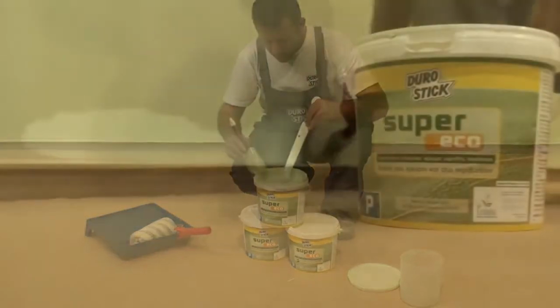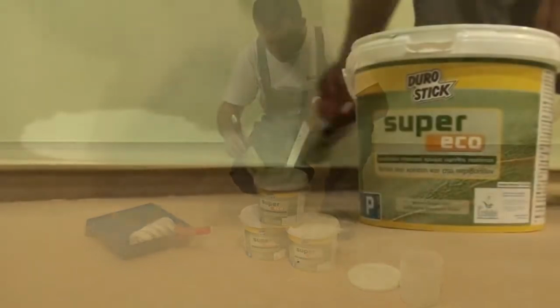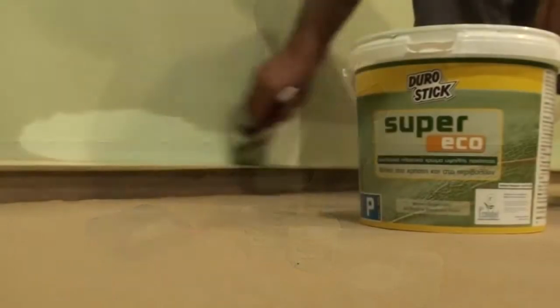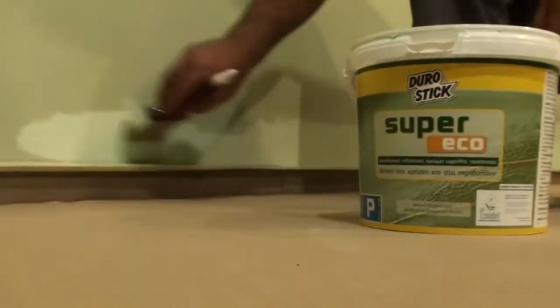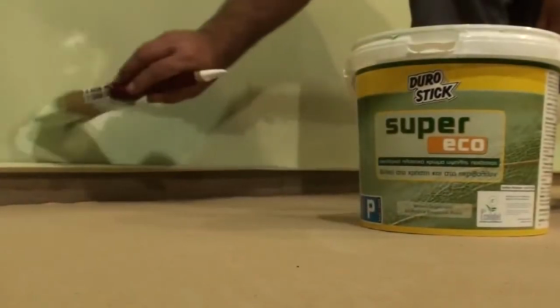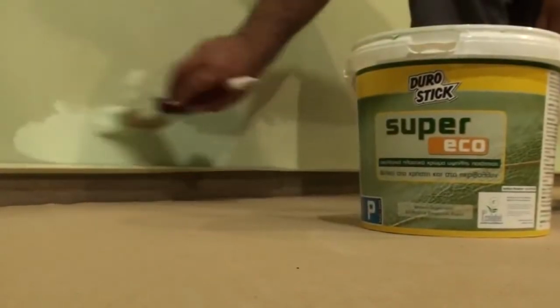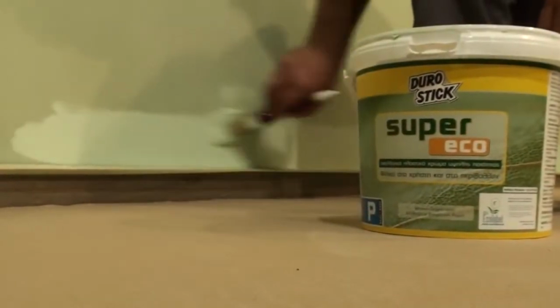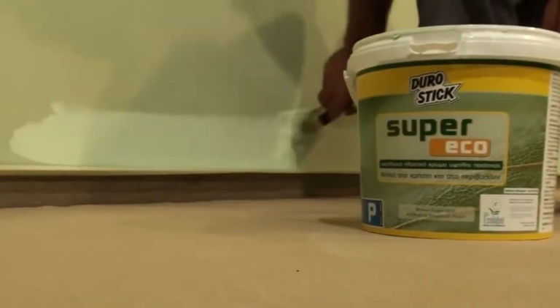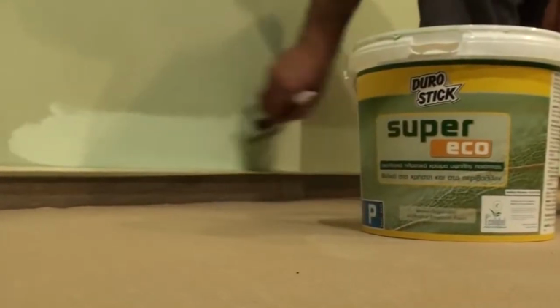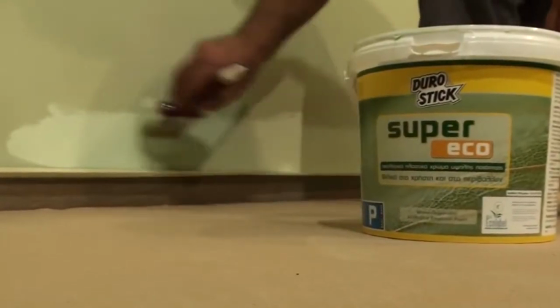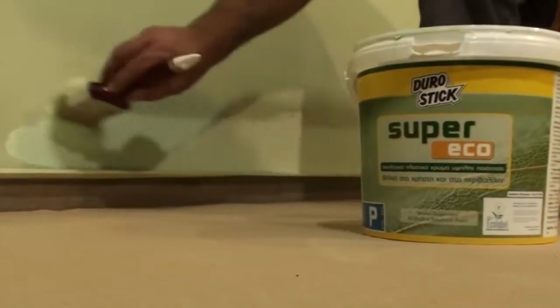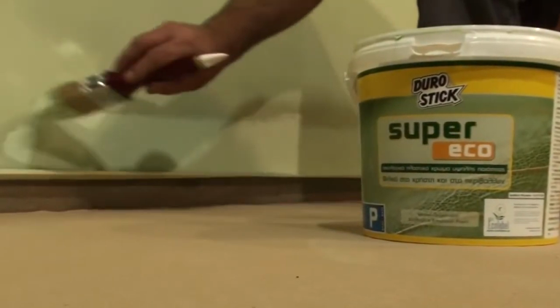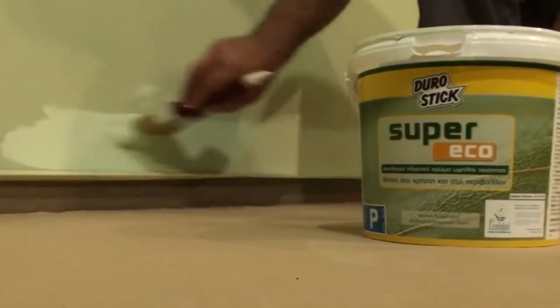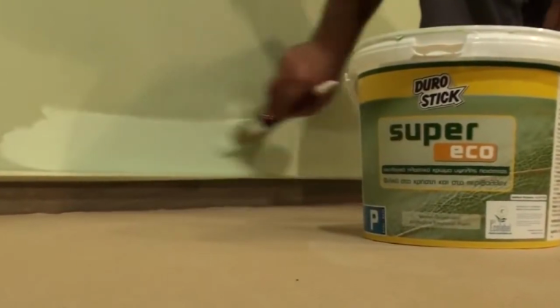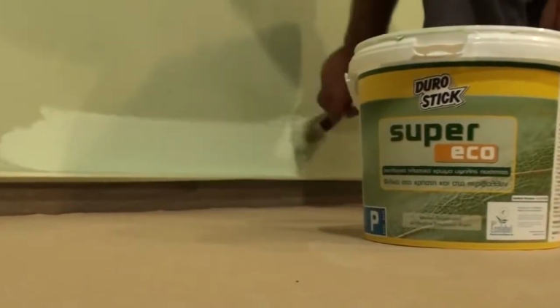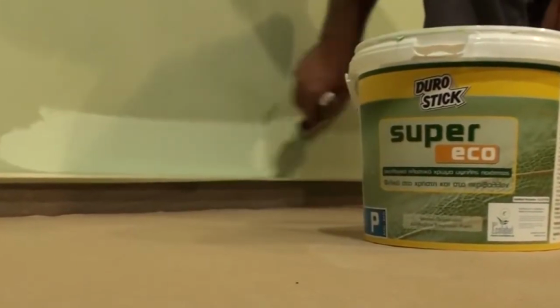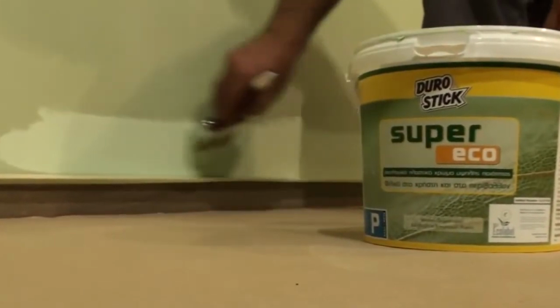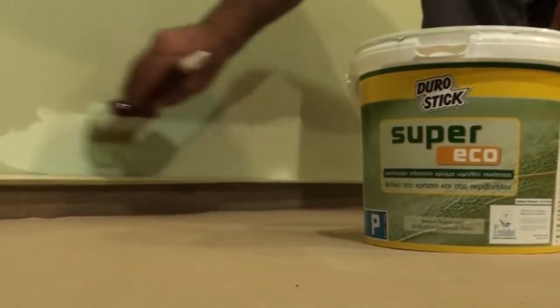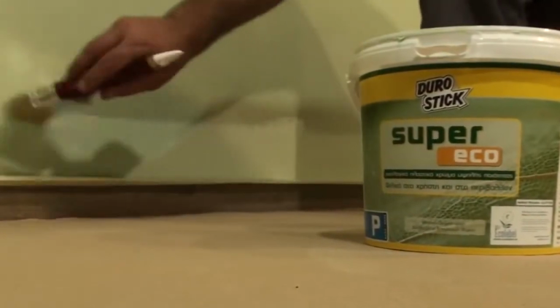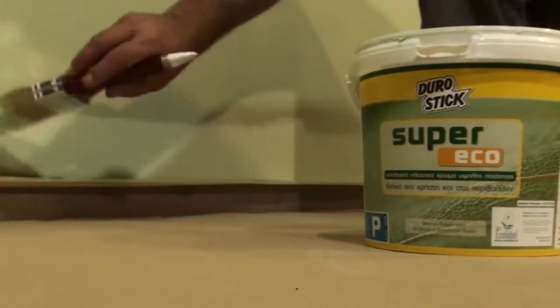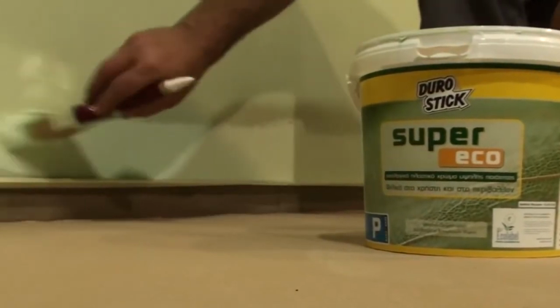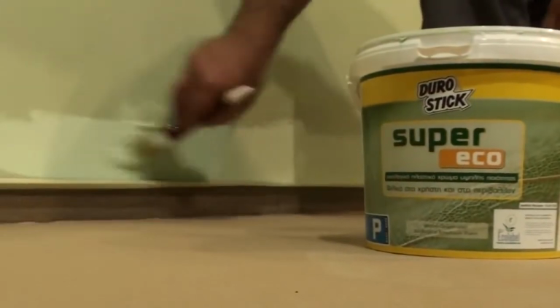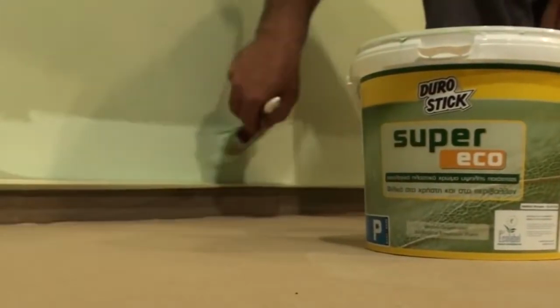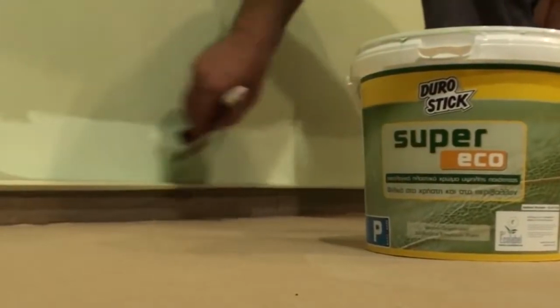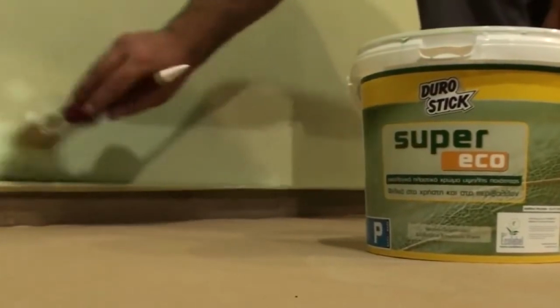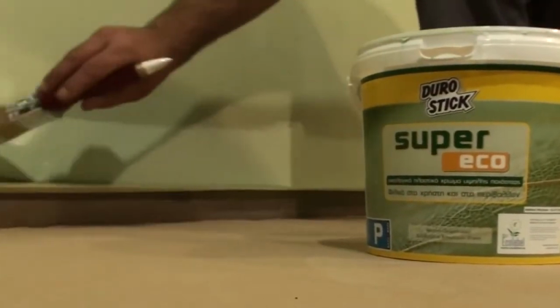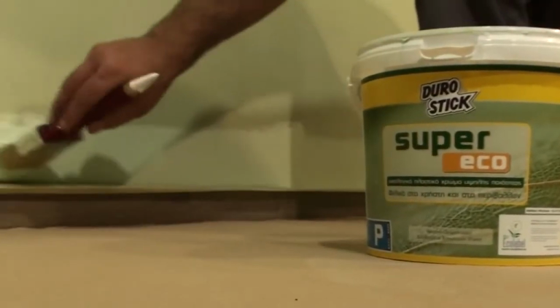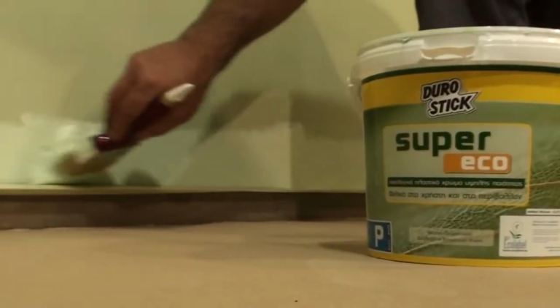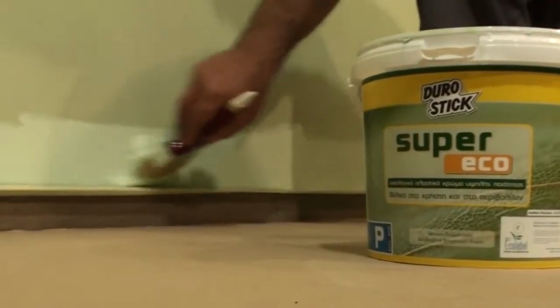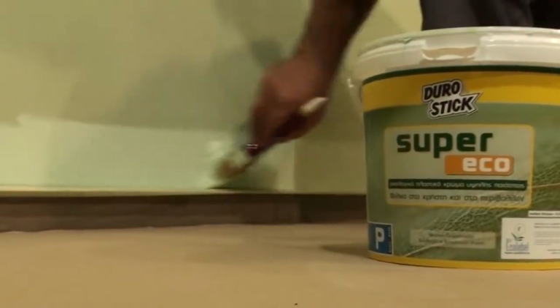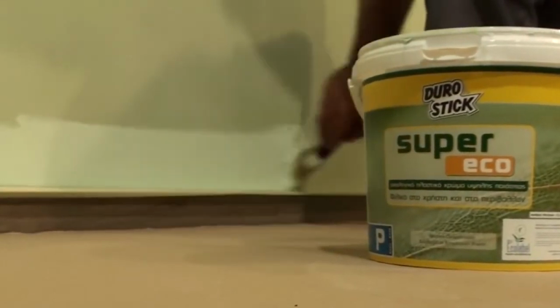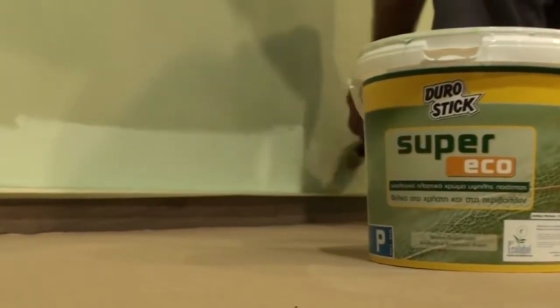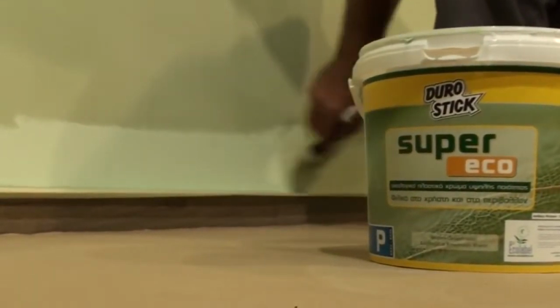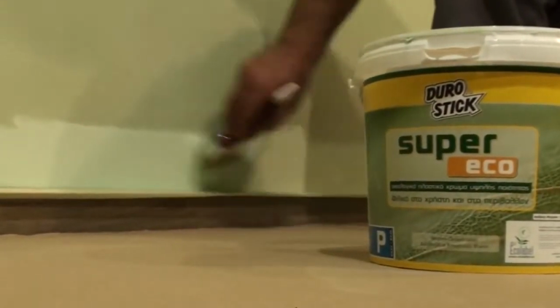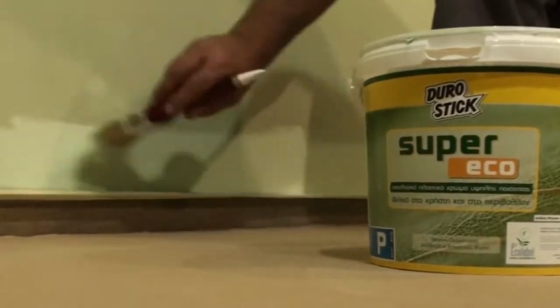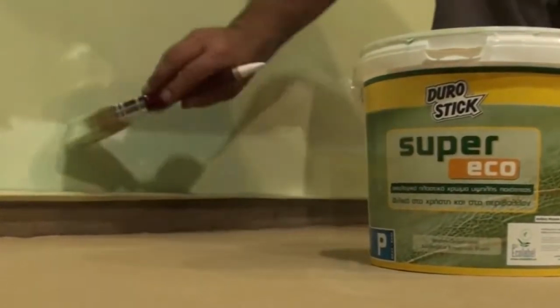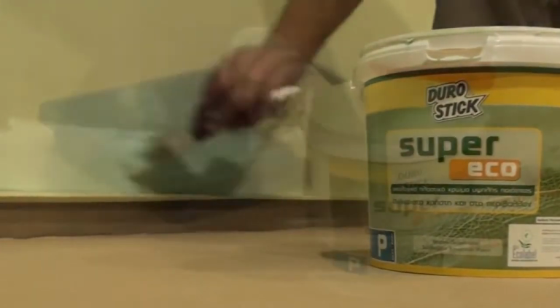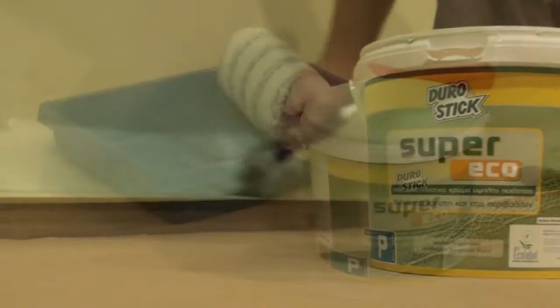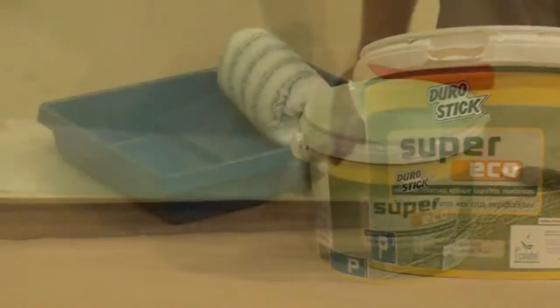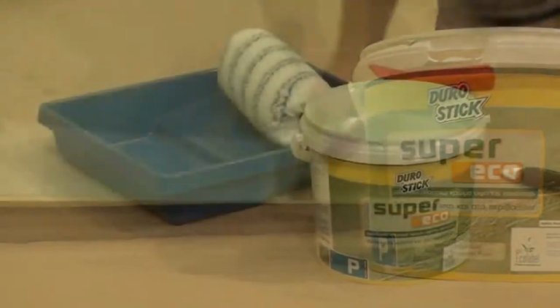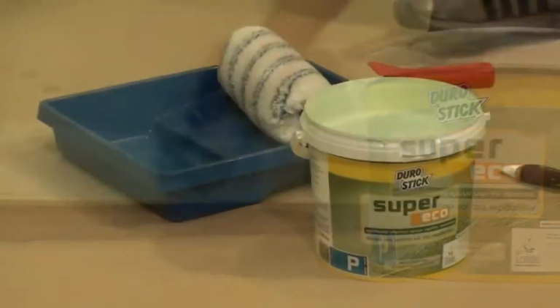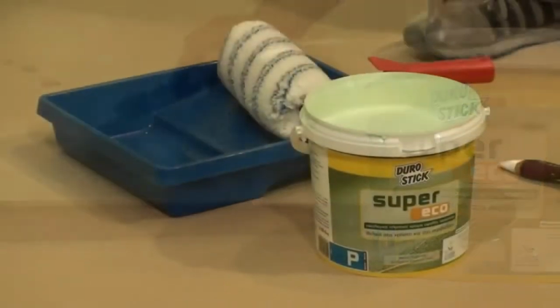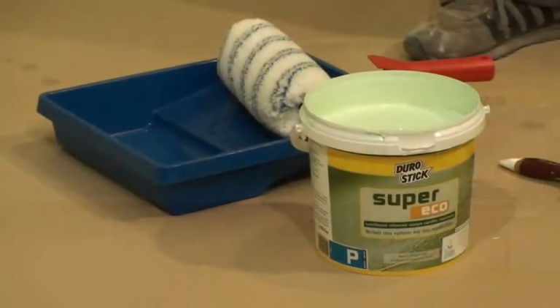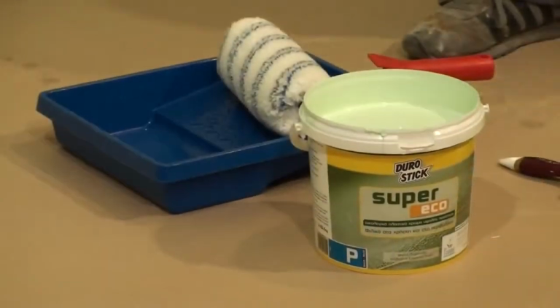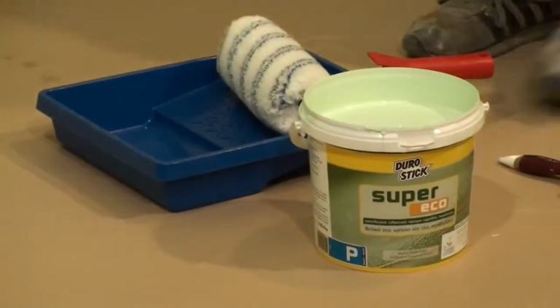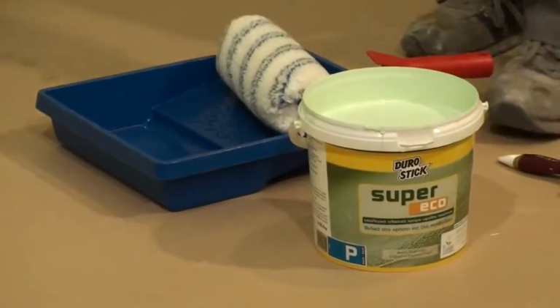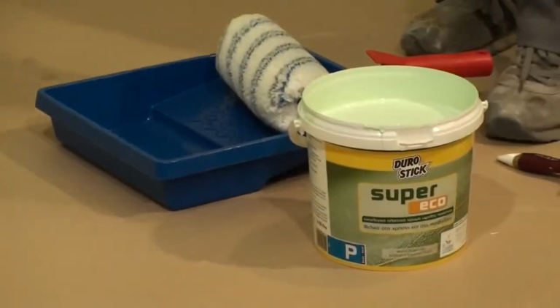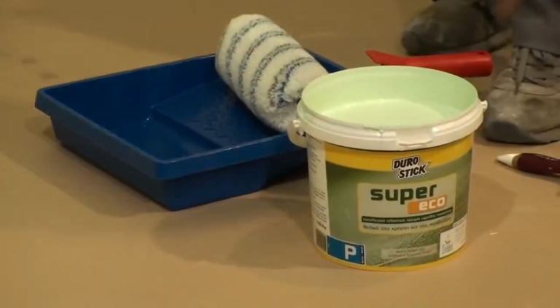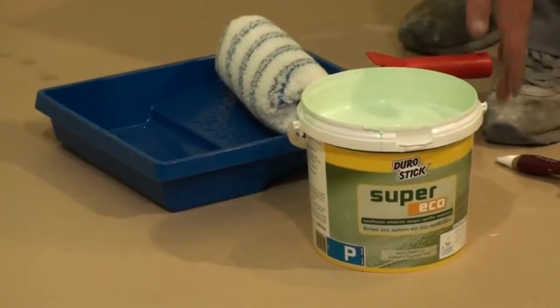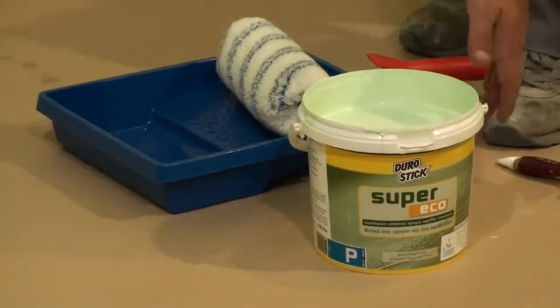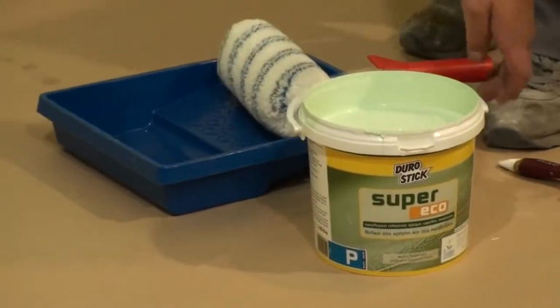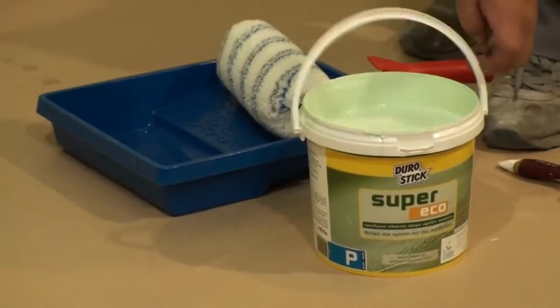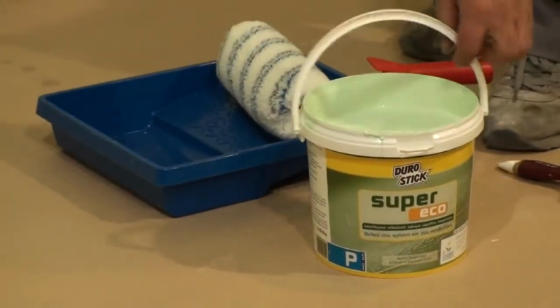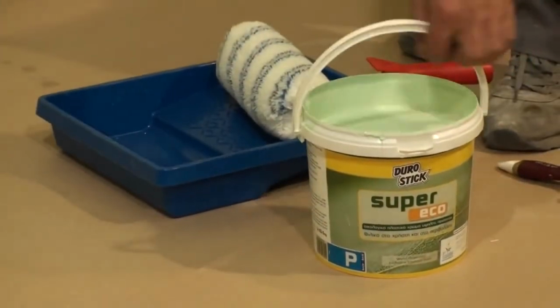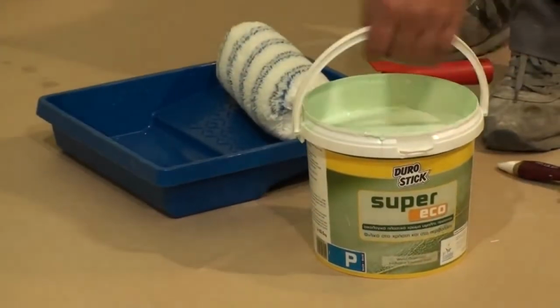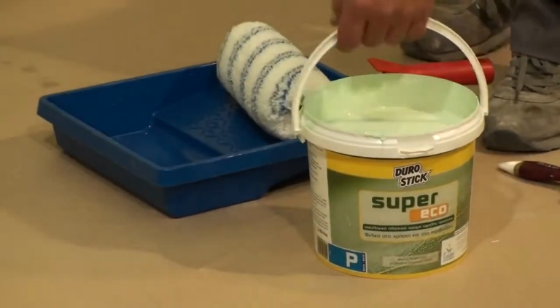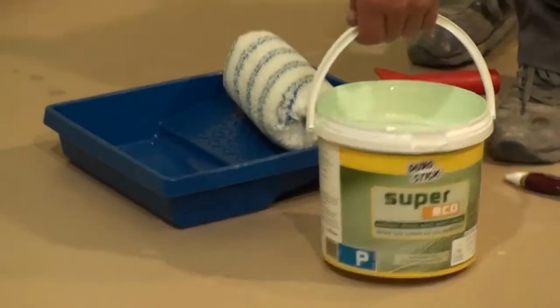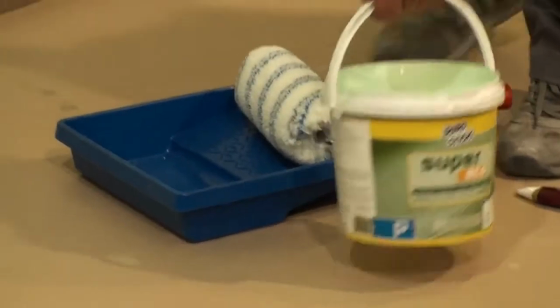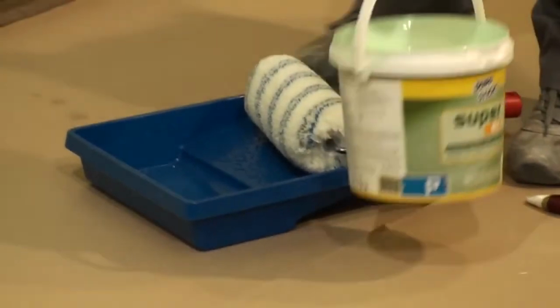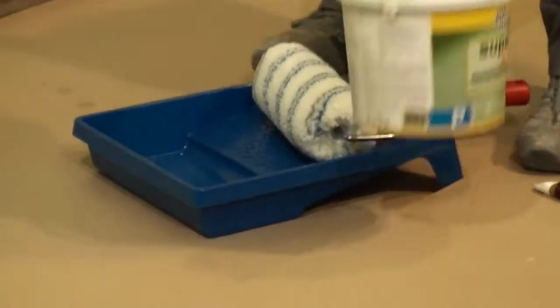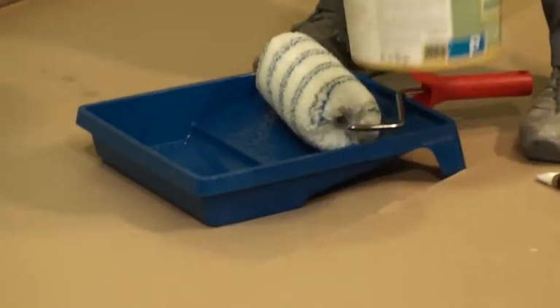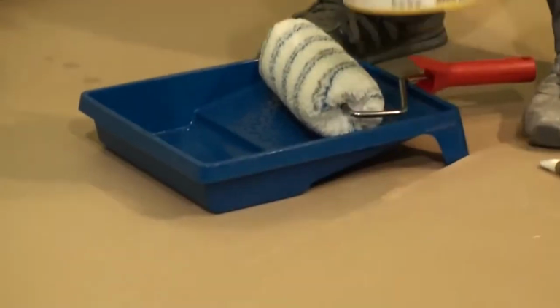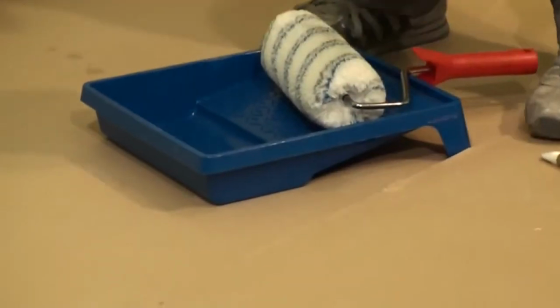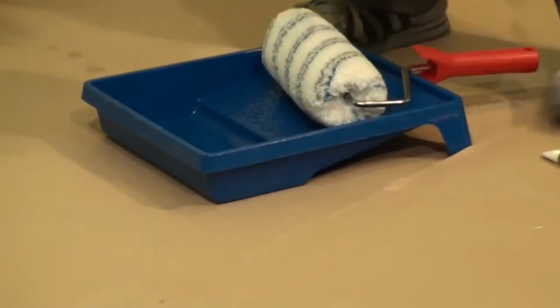You can colour Super Eco in any hue you want through Colour Collection, the colour creation system of Durostick.